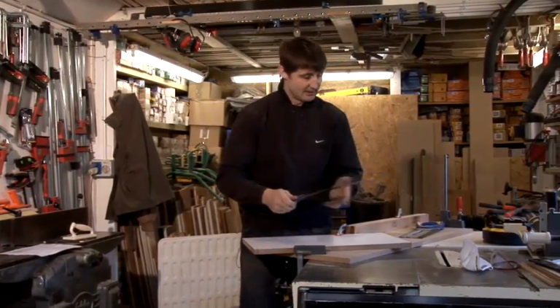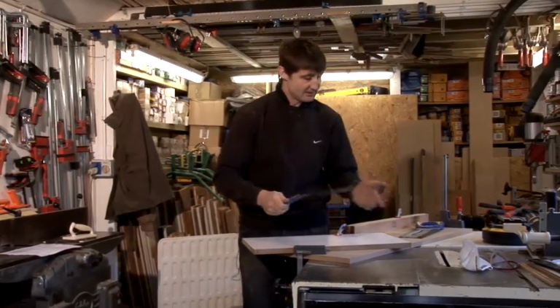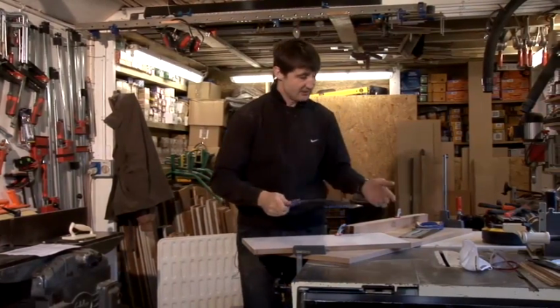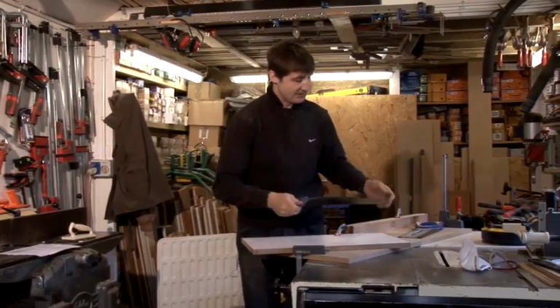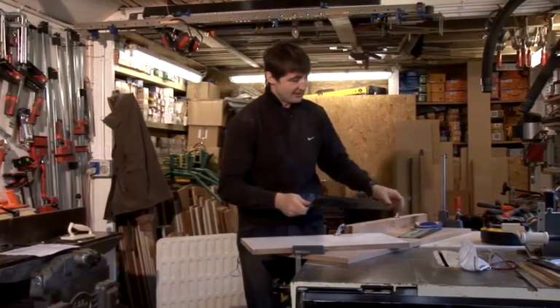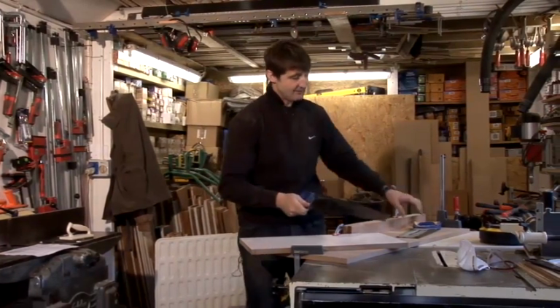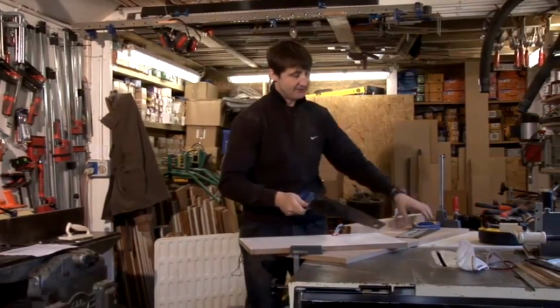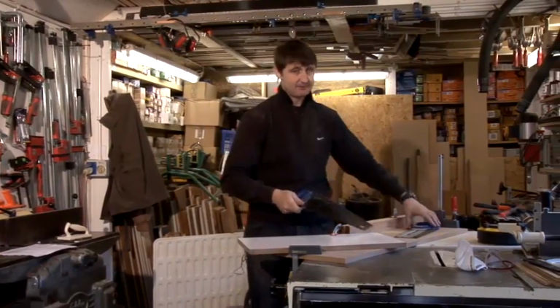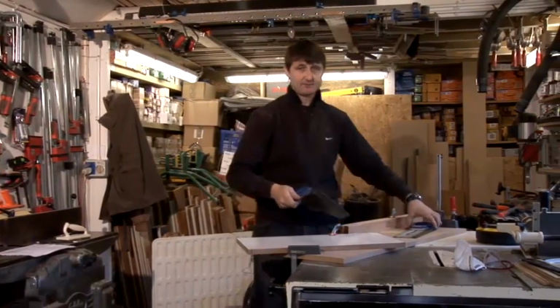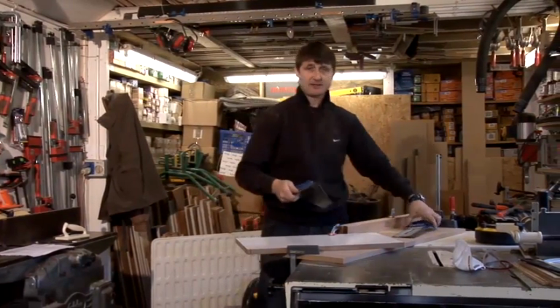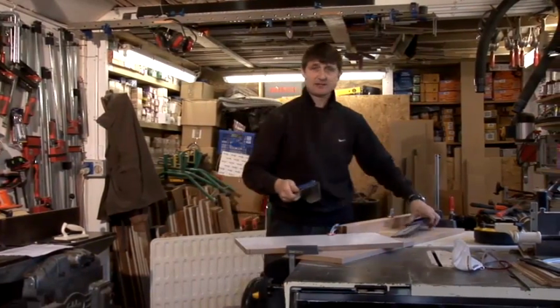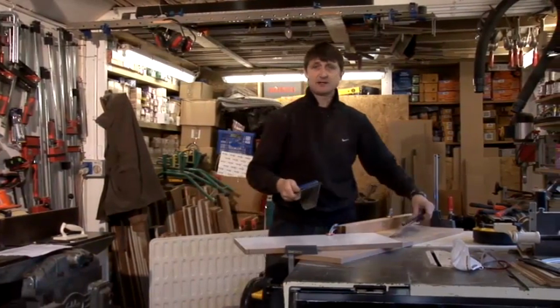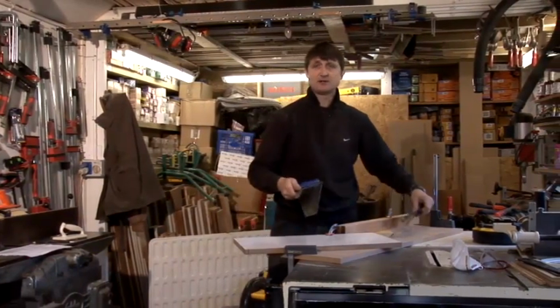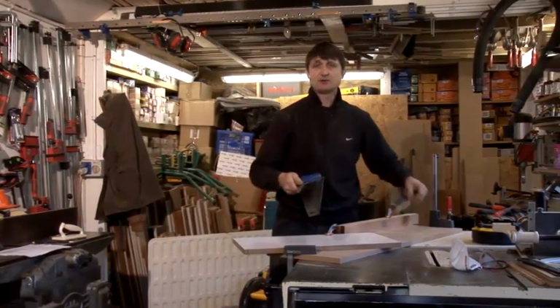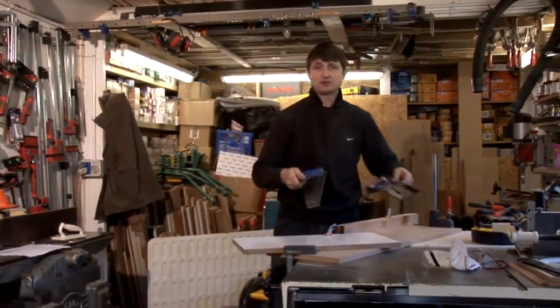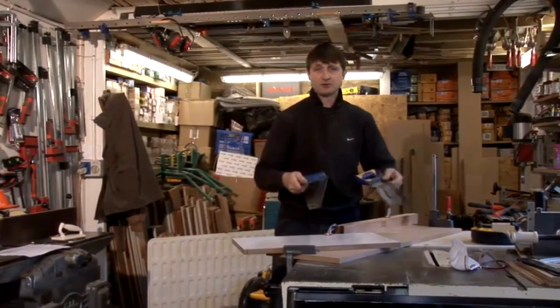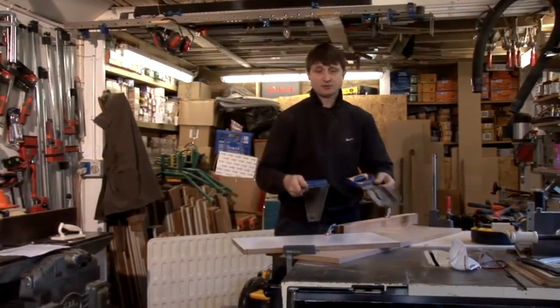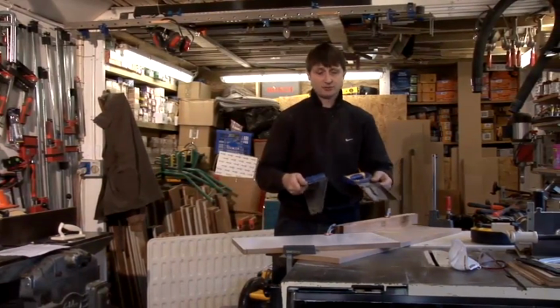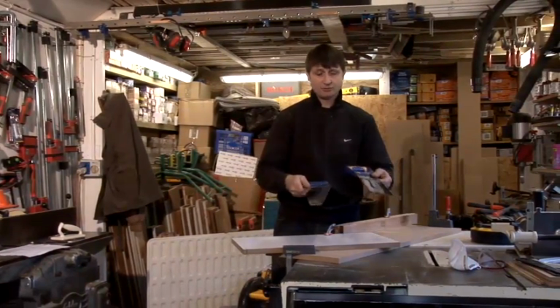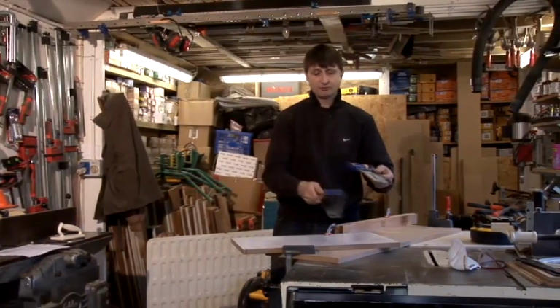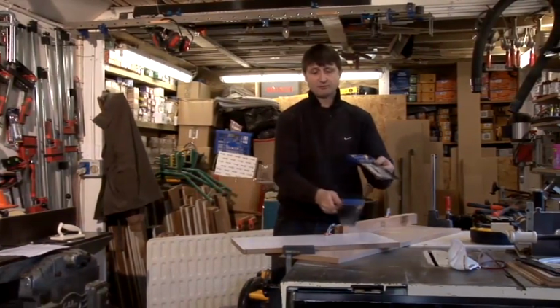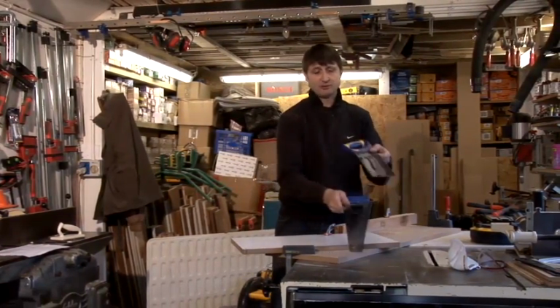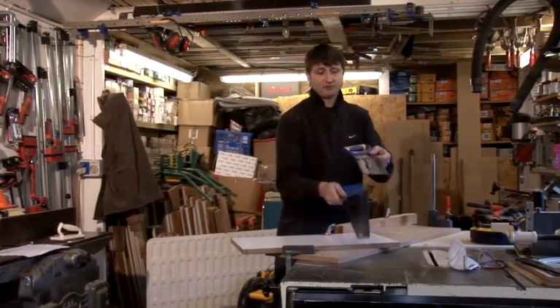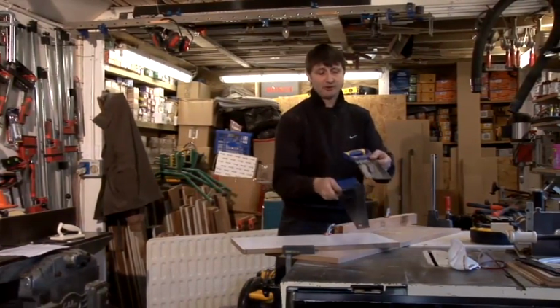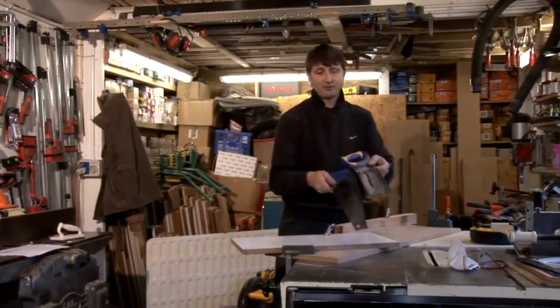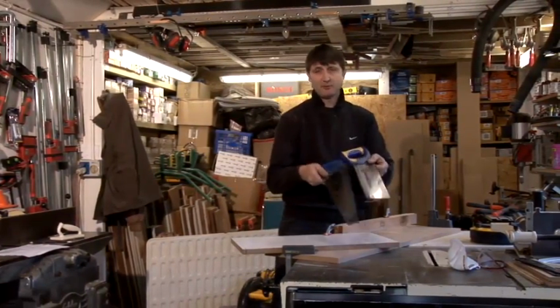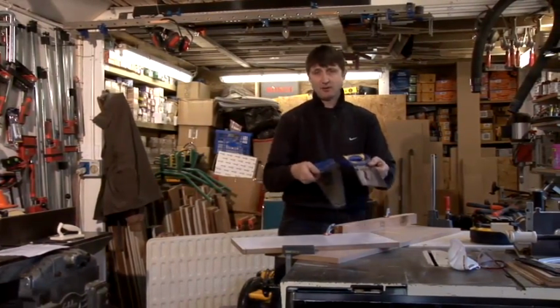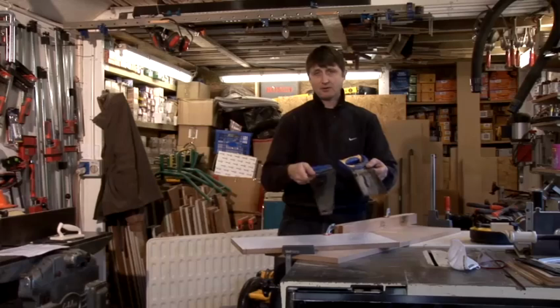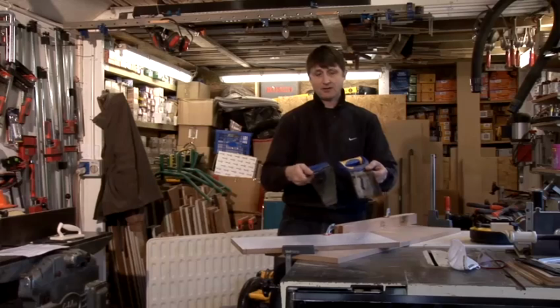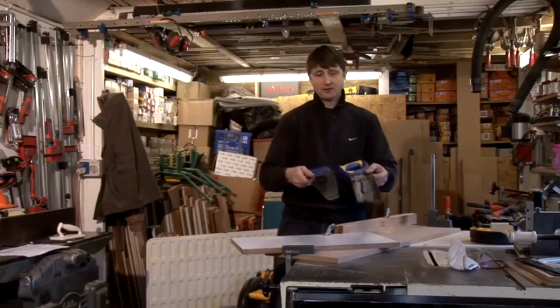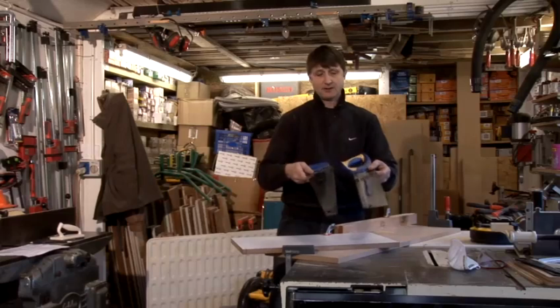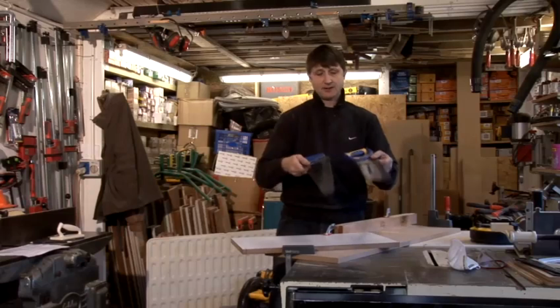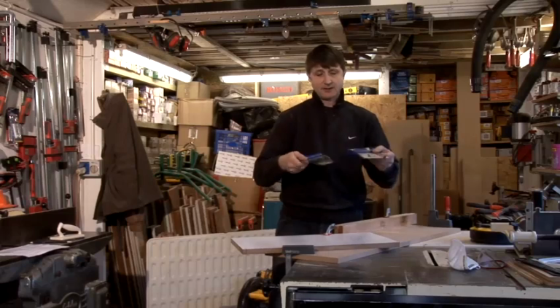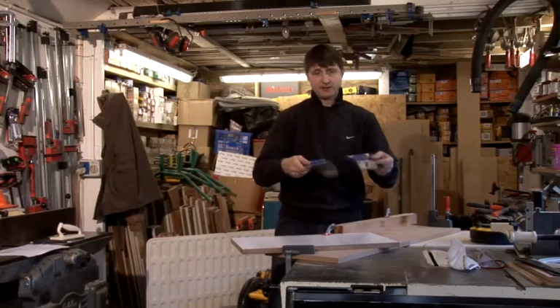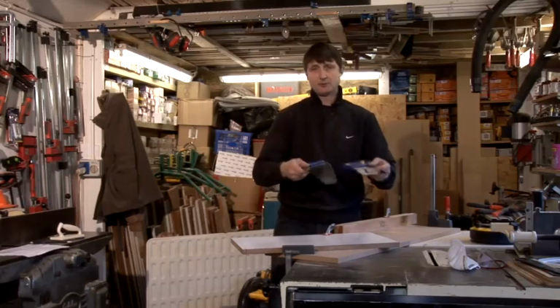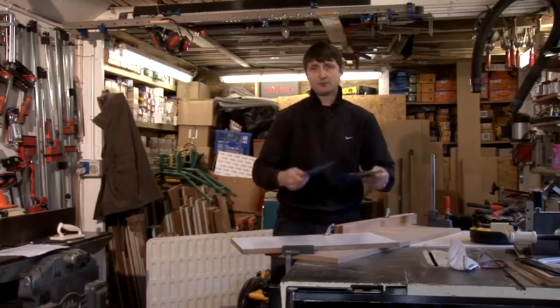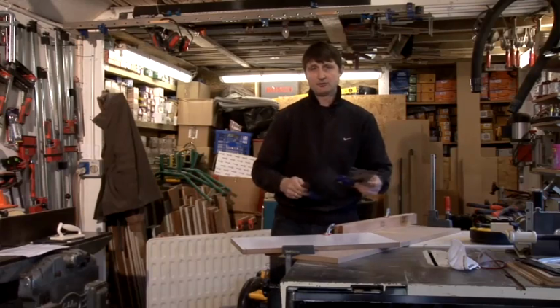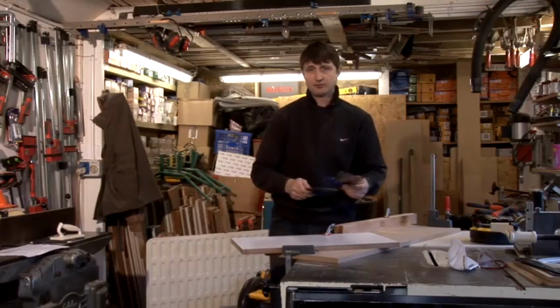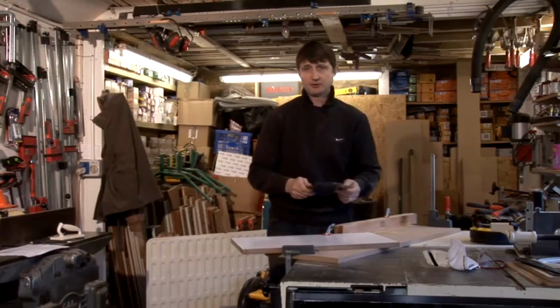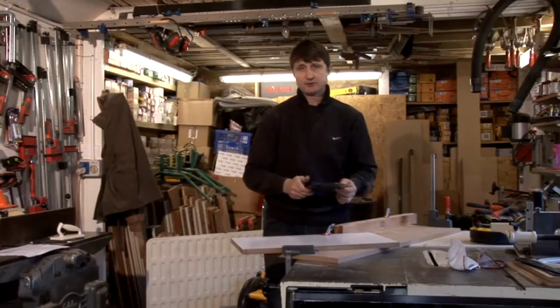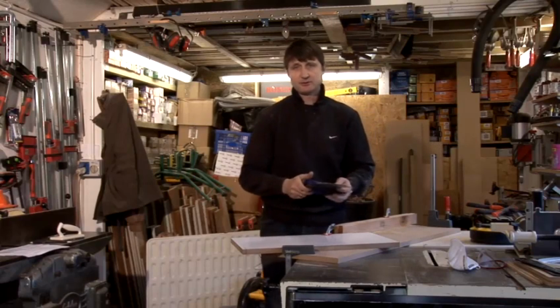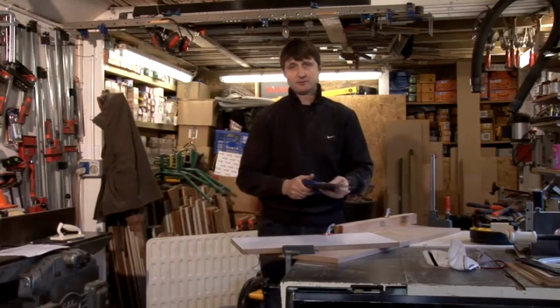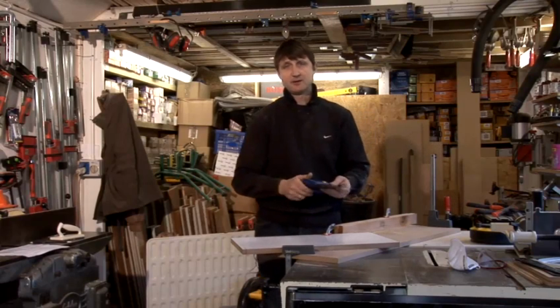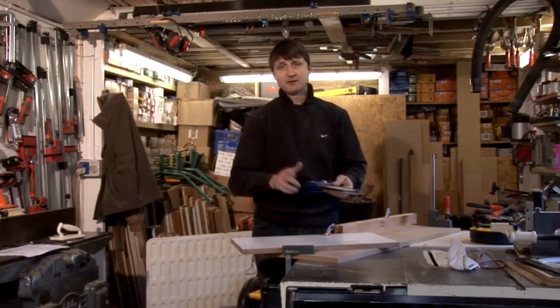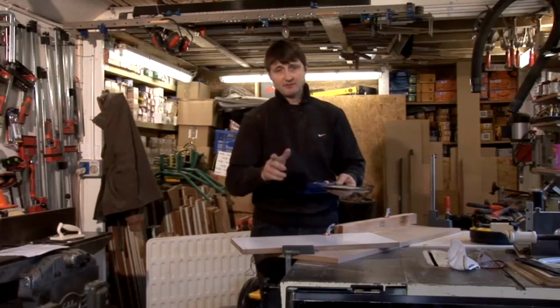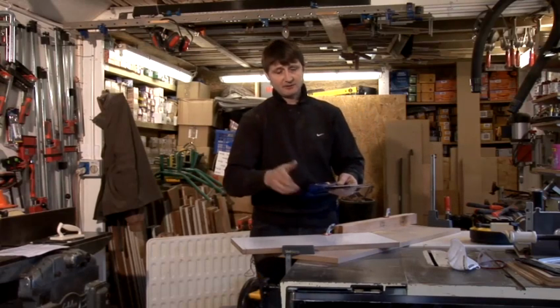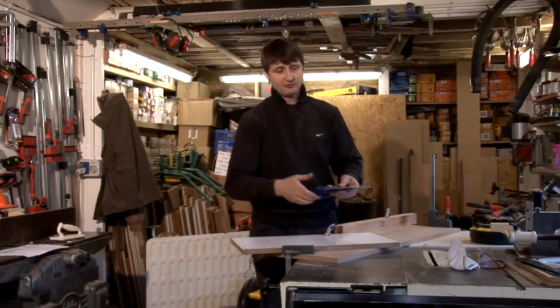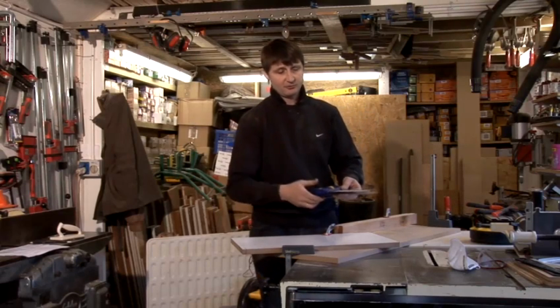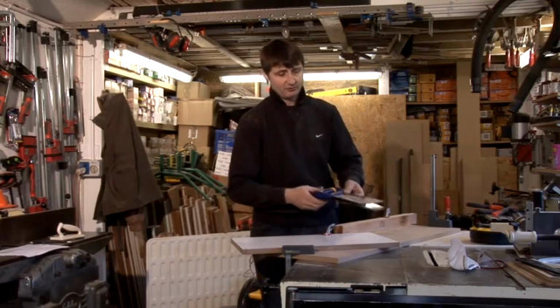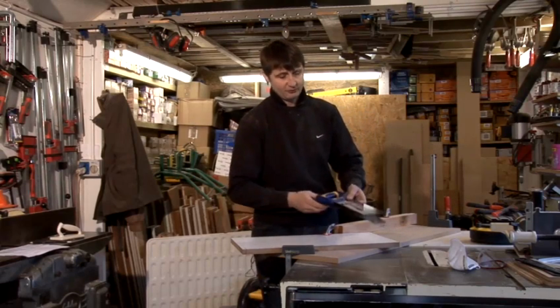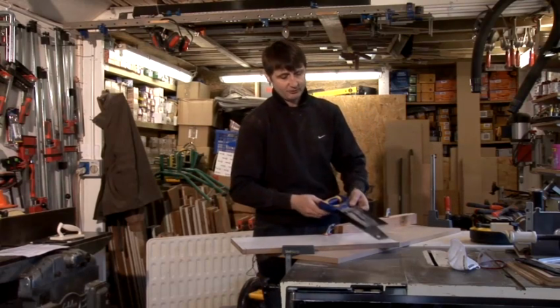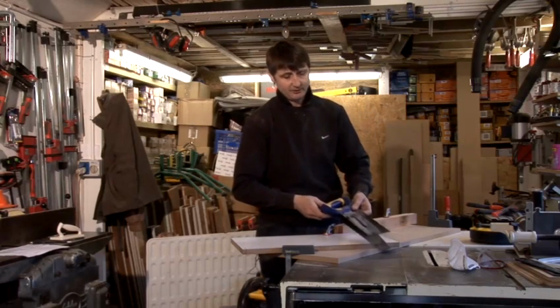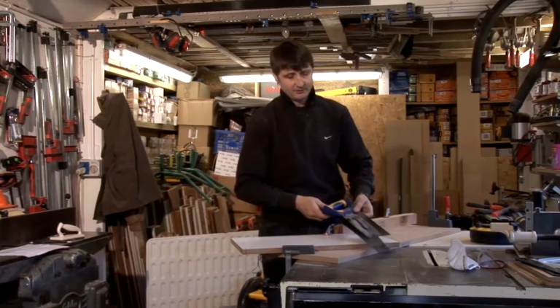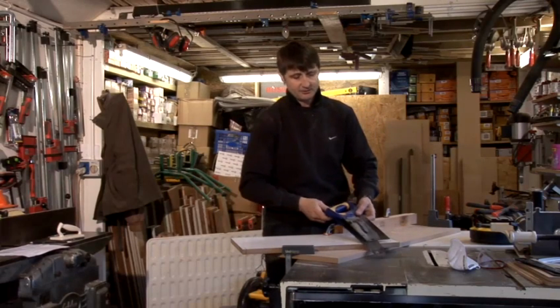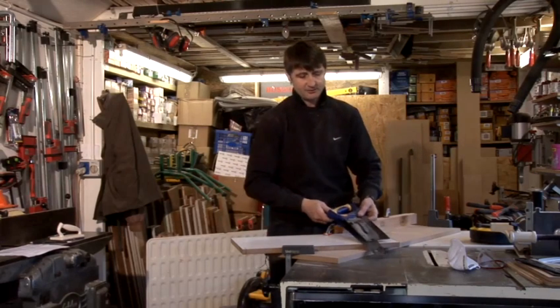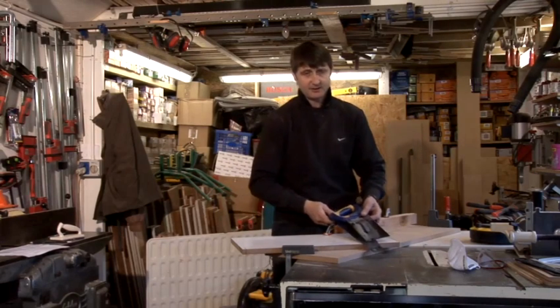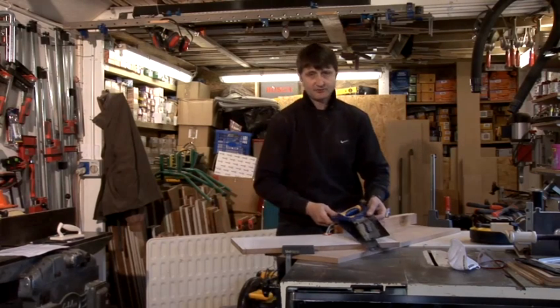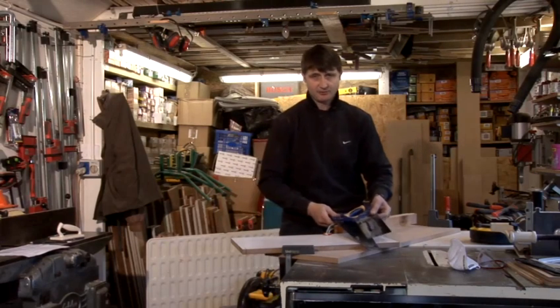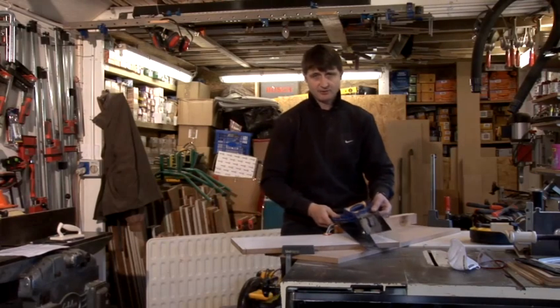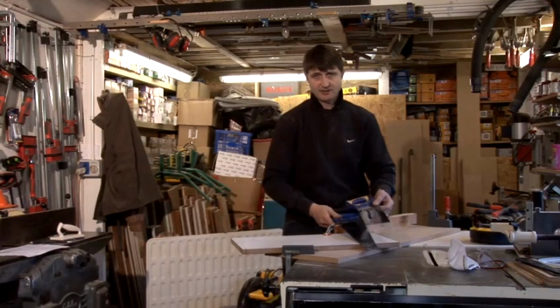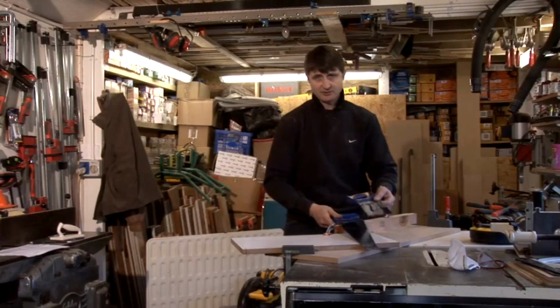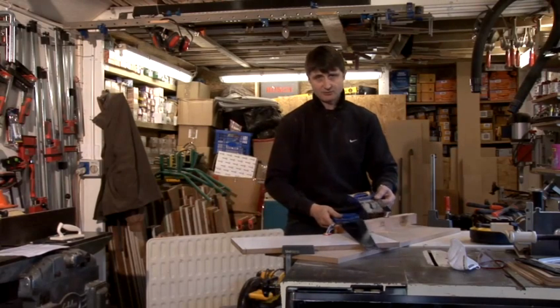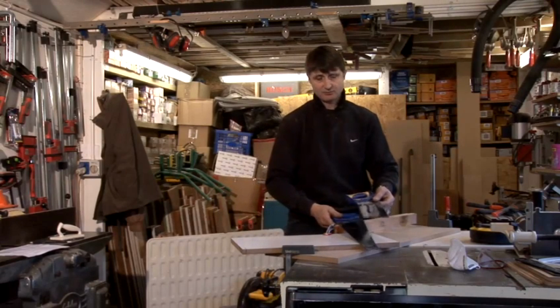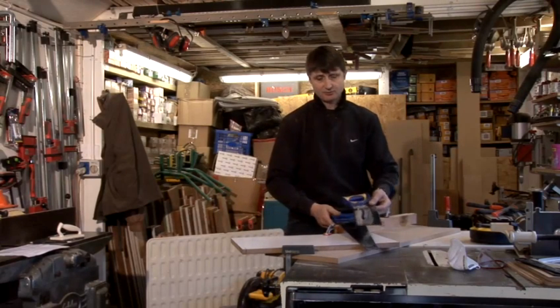So there you have it. That's how you use two of the most popular saws on the market, and I hope you enjoy using them. Thanks for joining us on how to use hand saws.